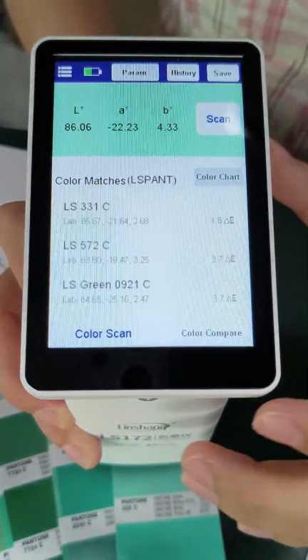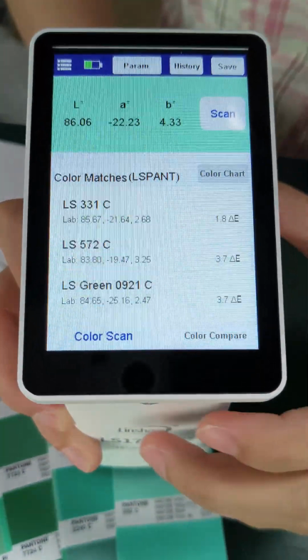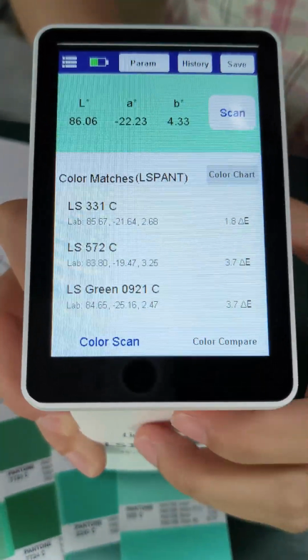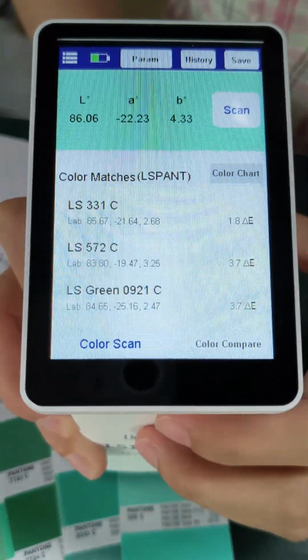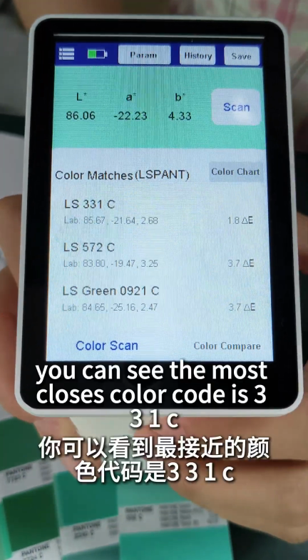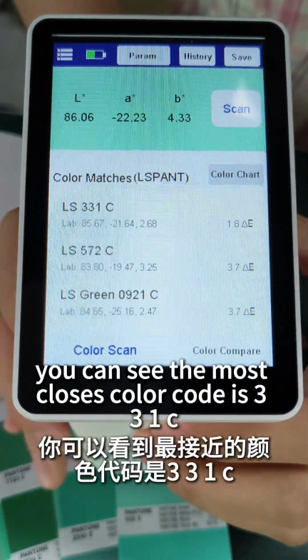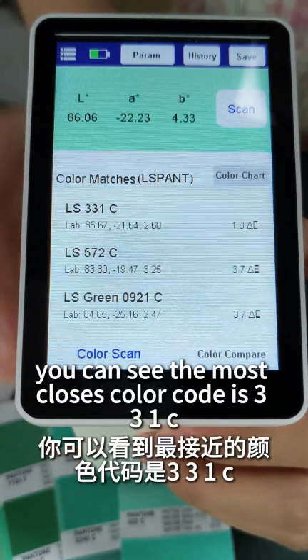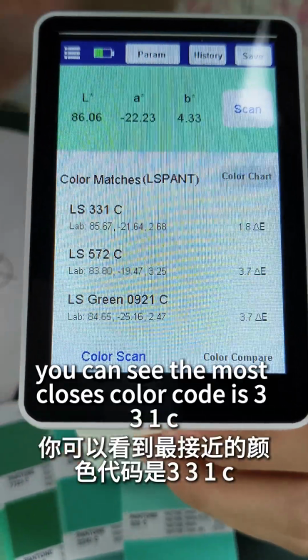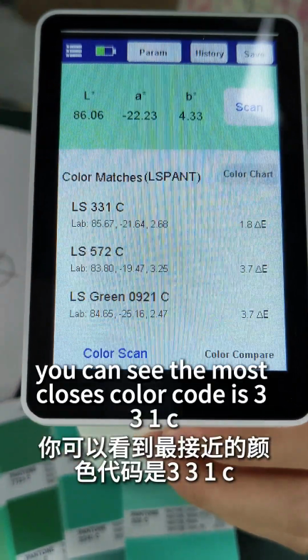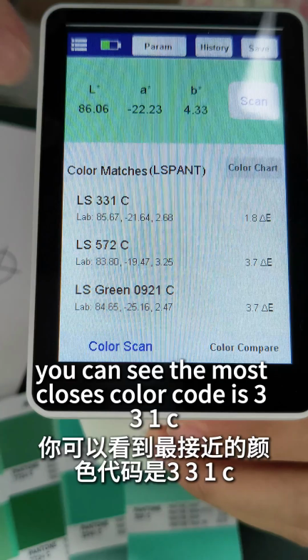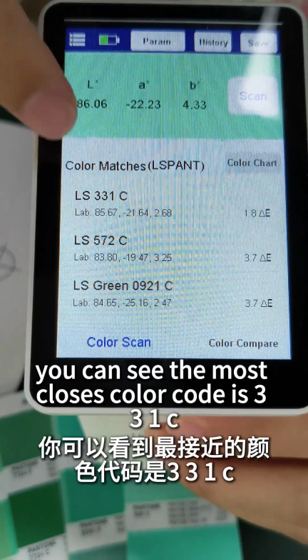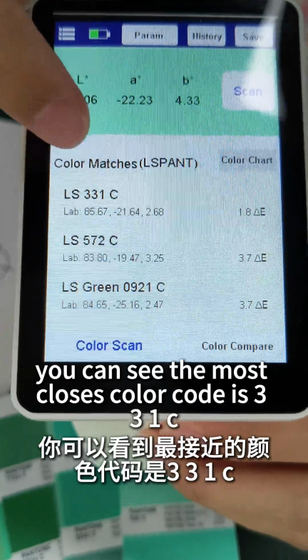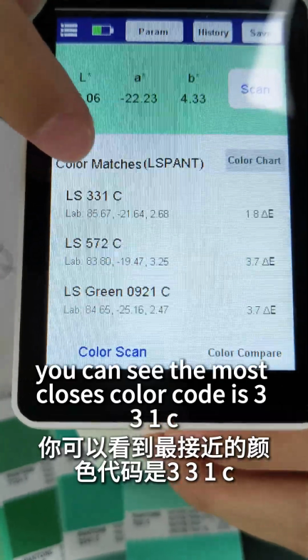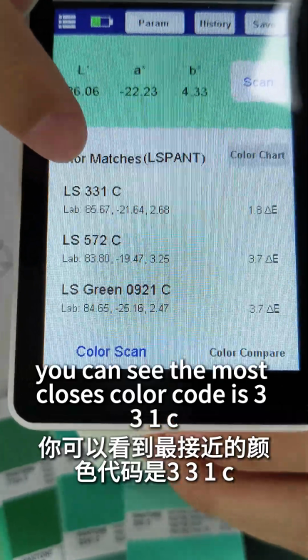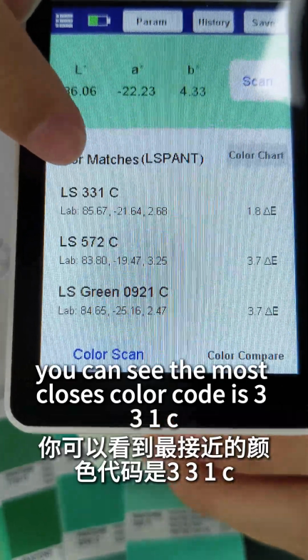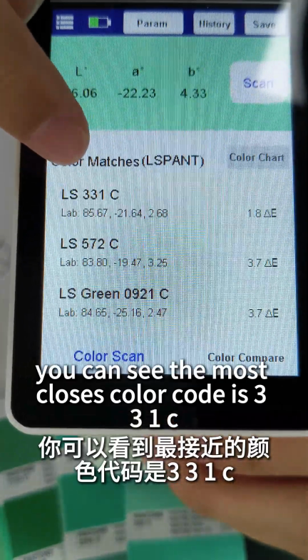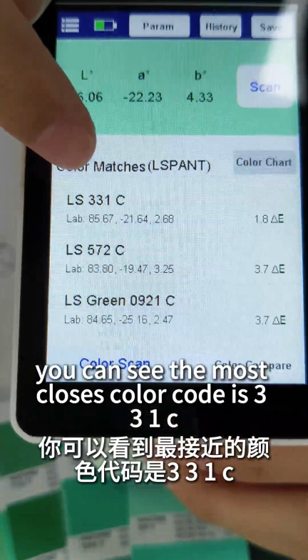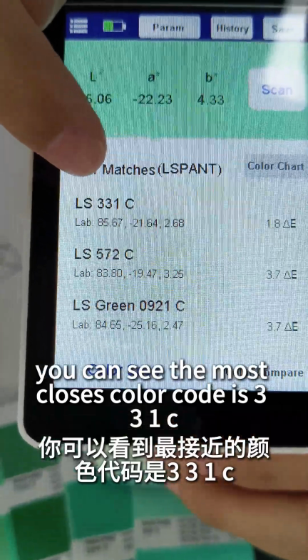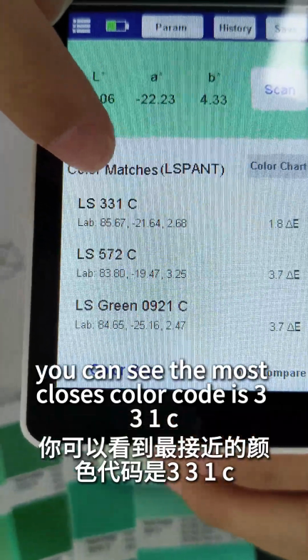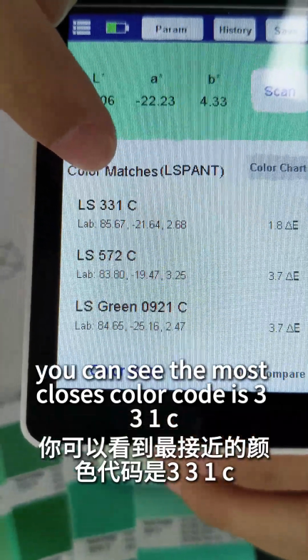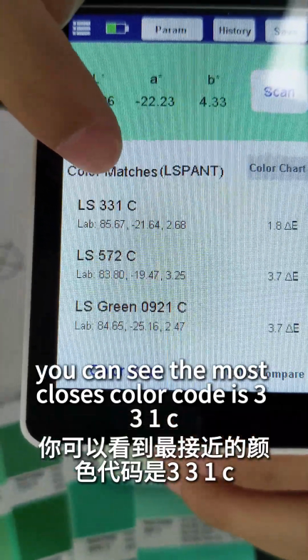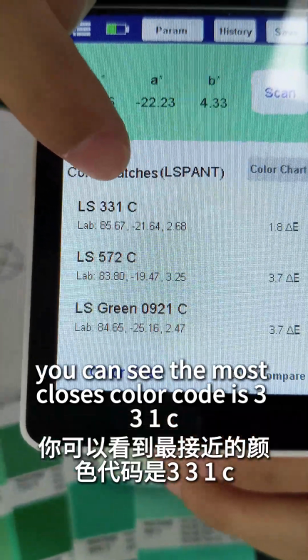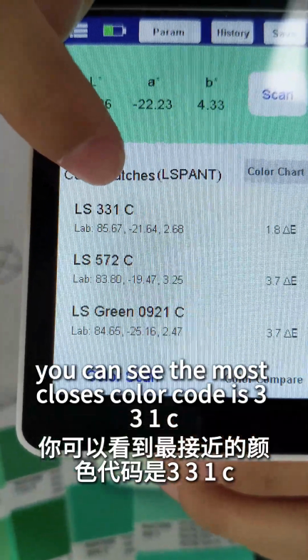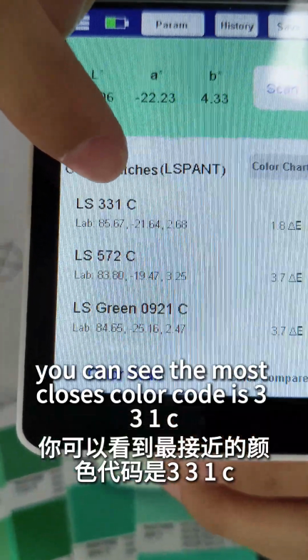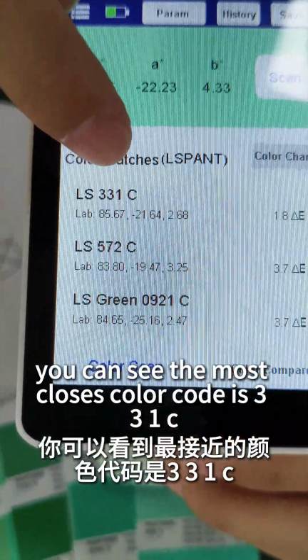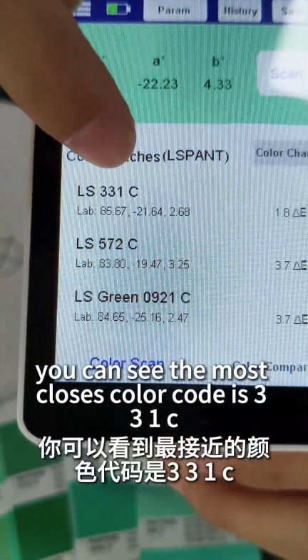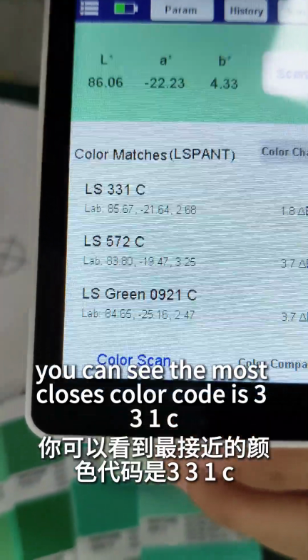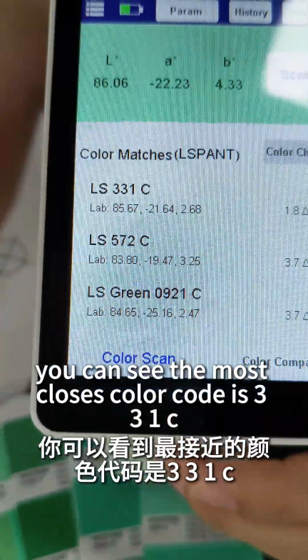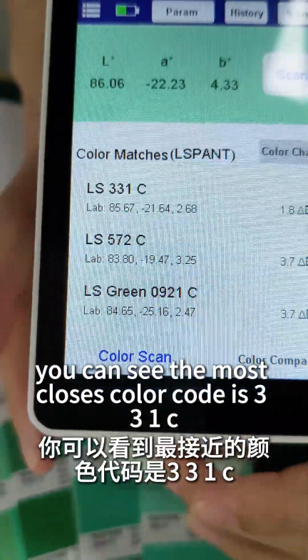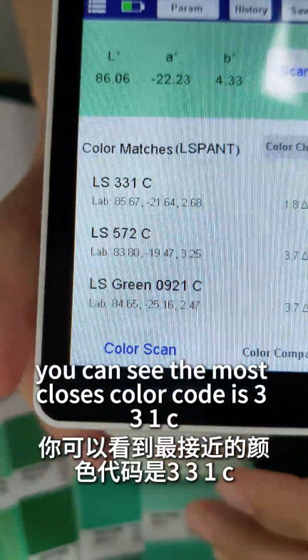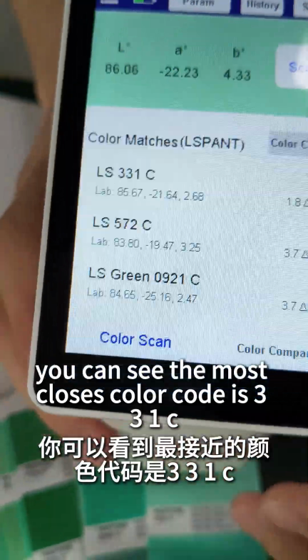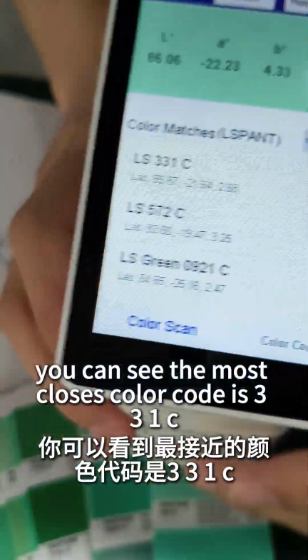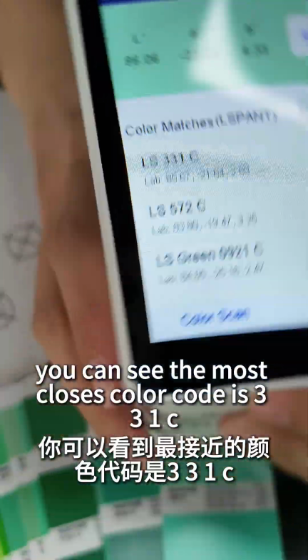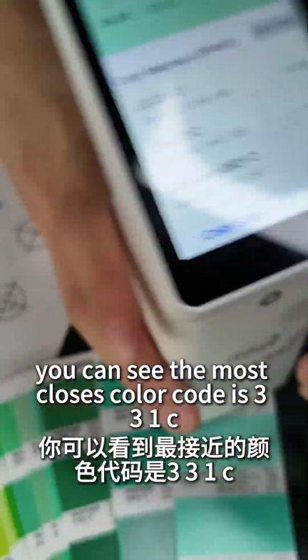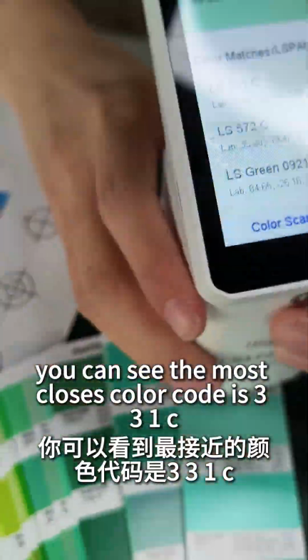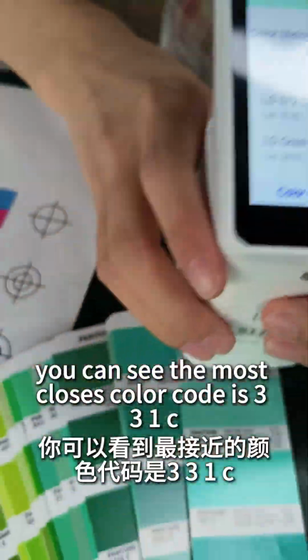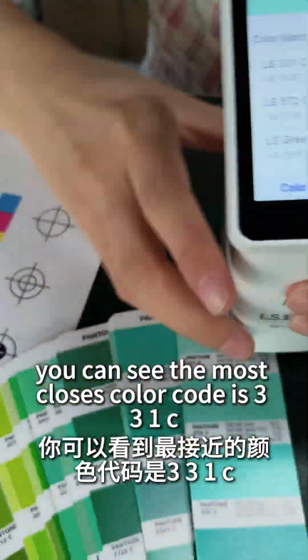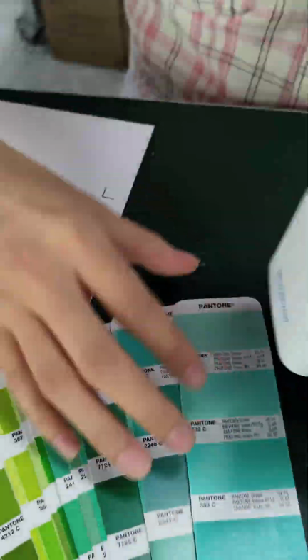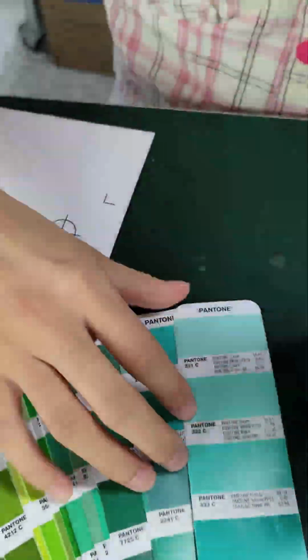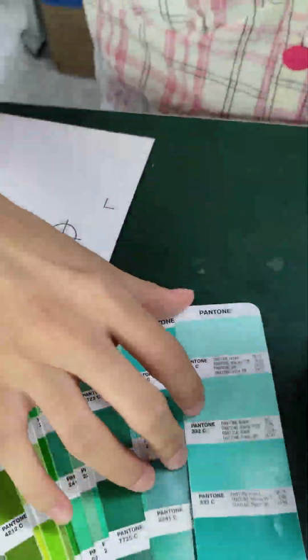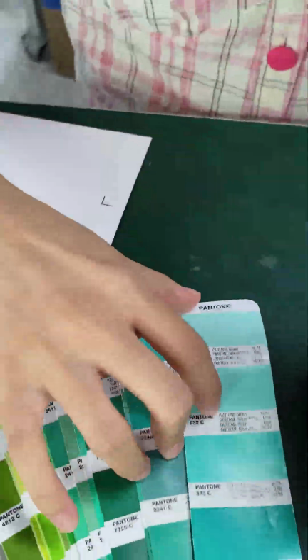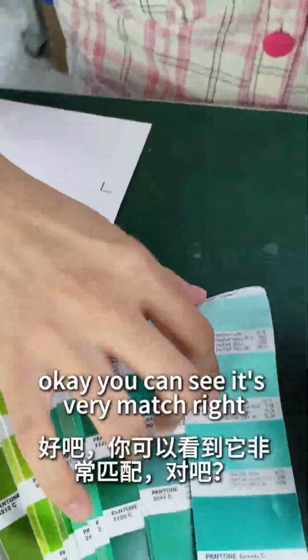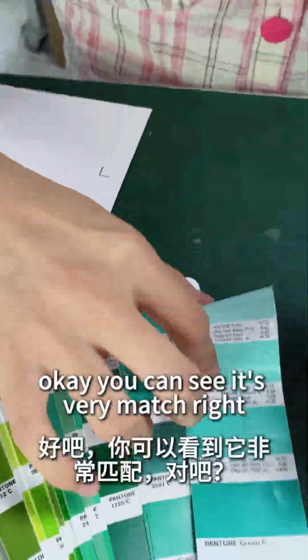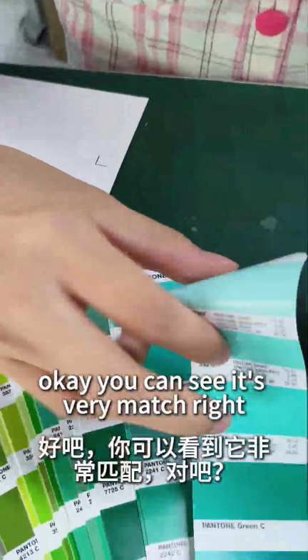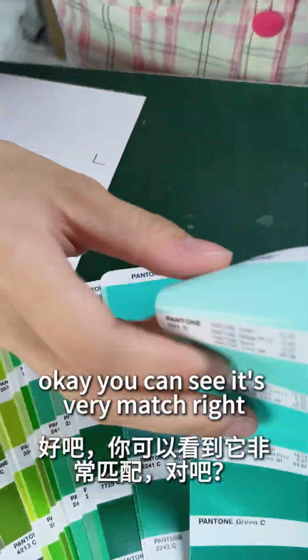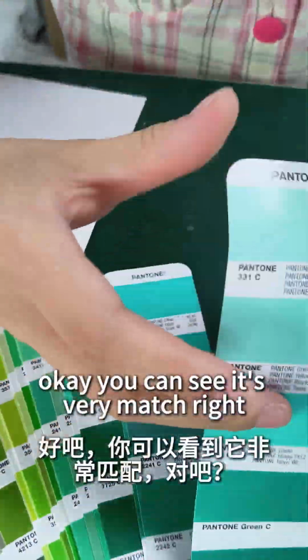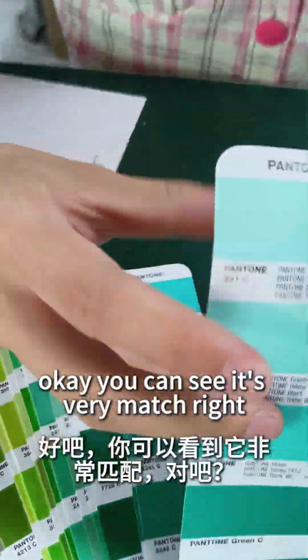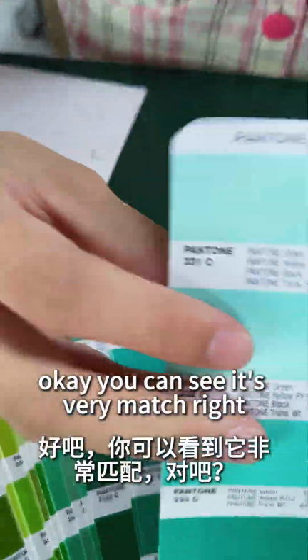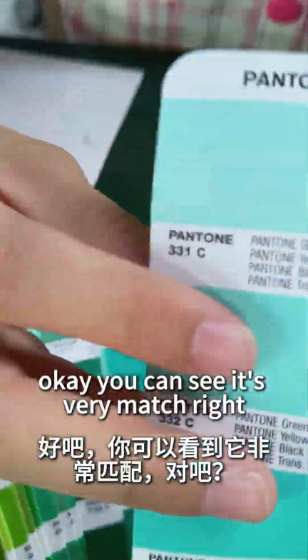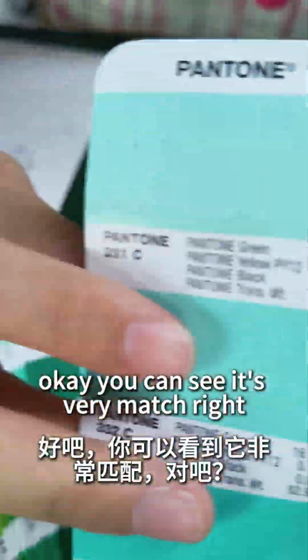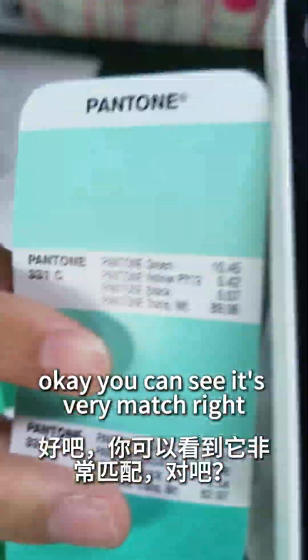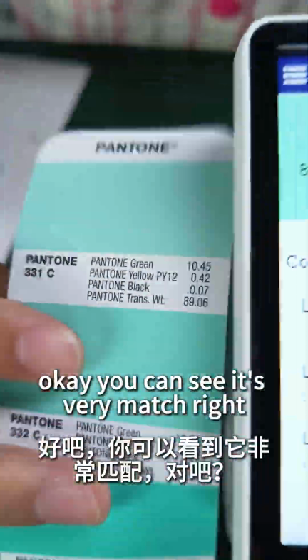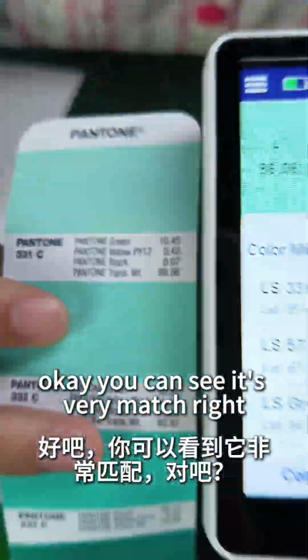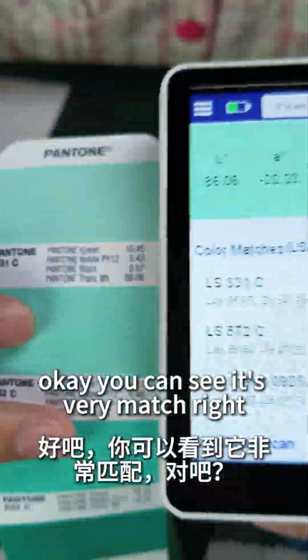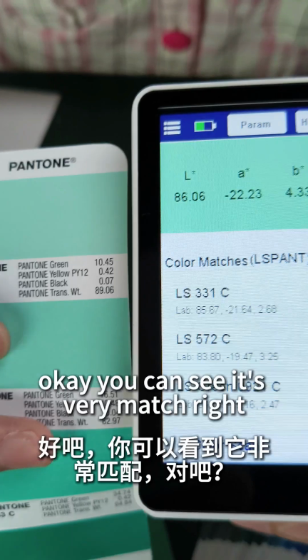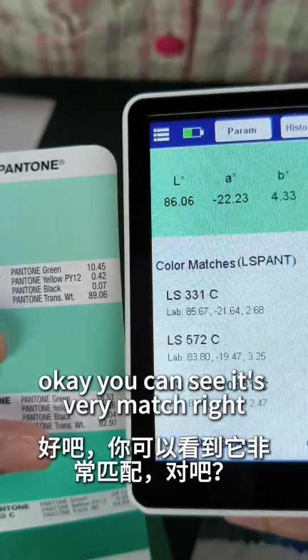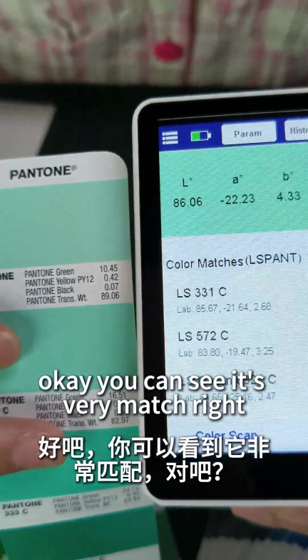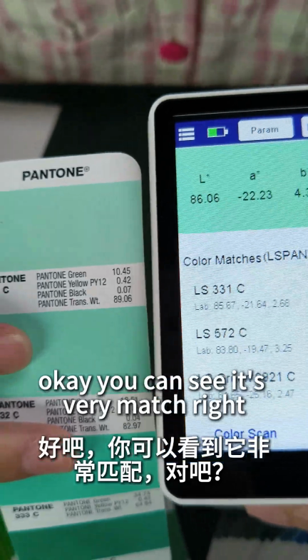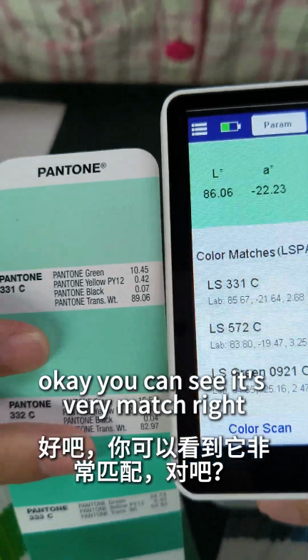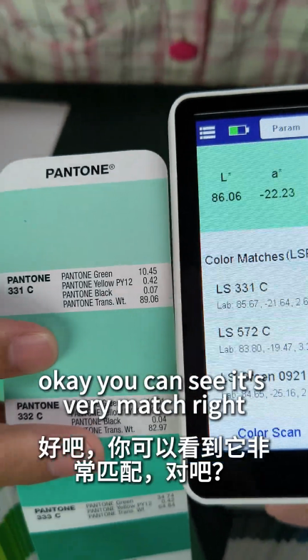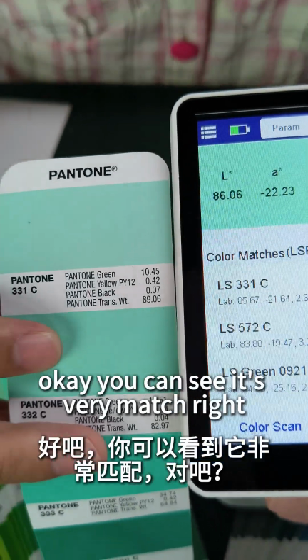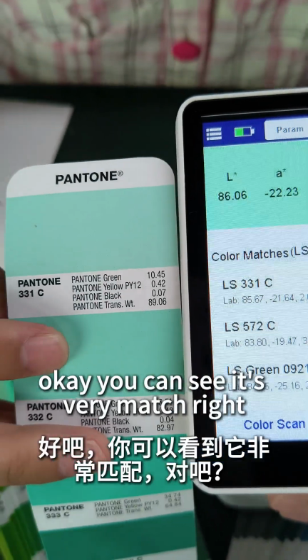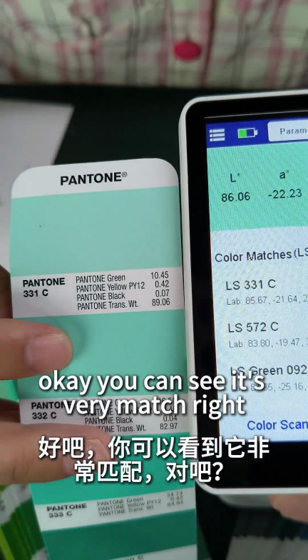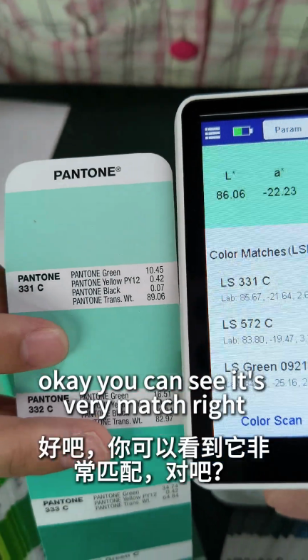You can see the closest color code is 331C. Okay, you can see — it's a very good match, right?